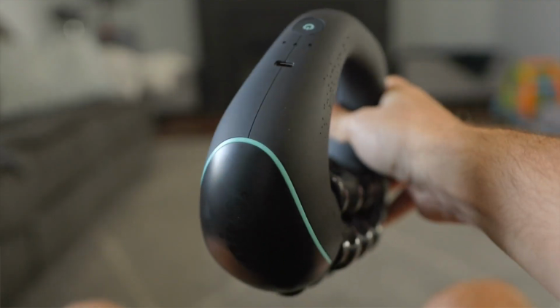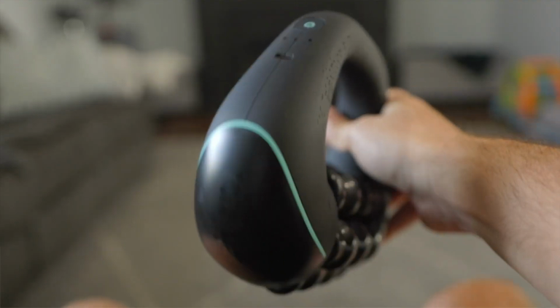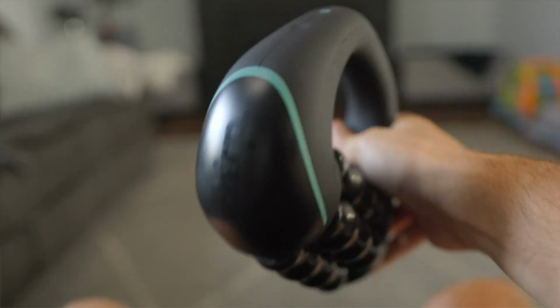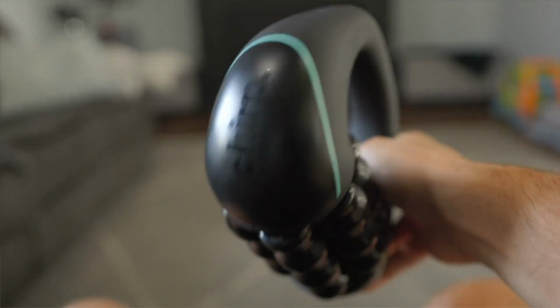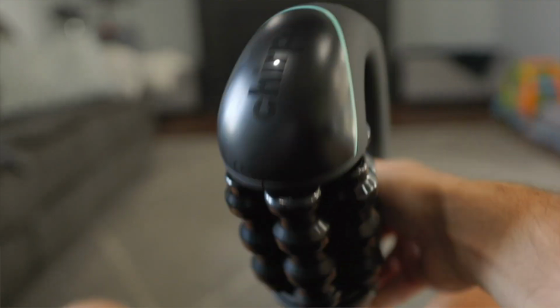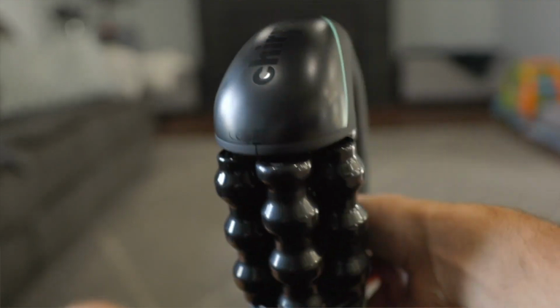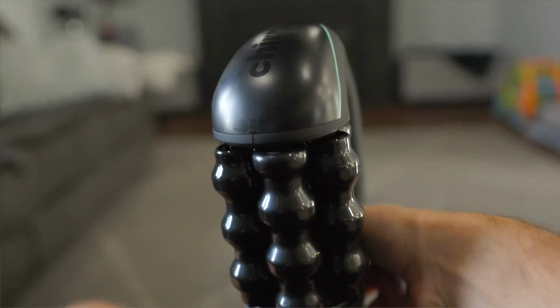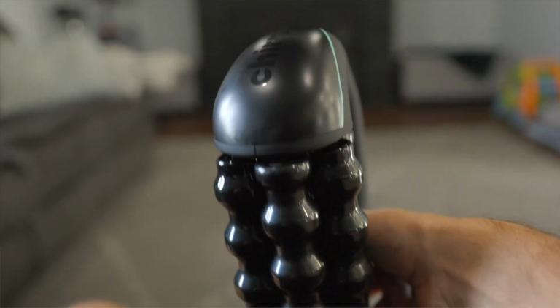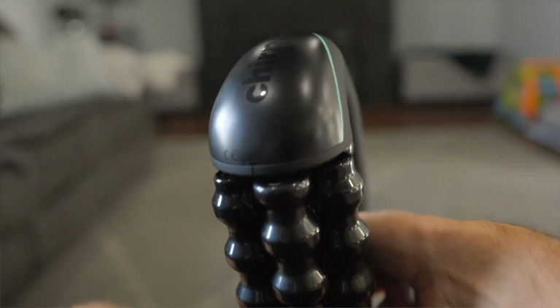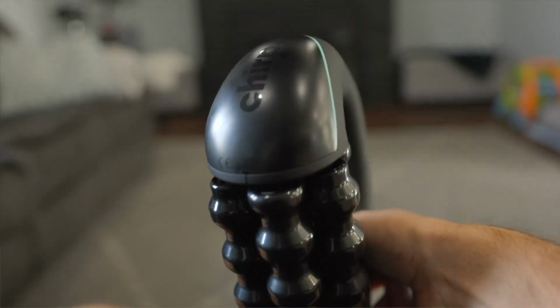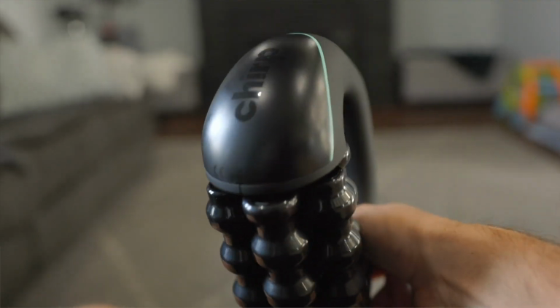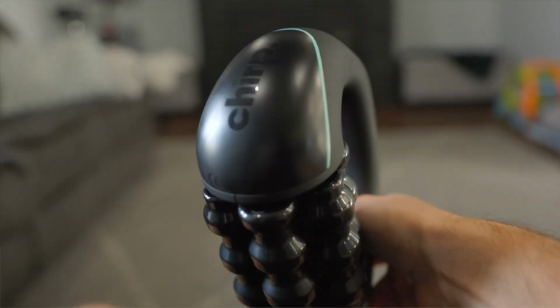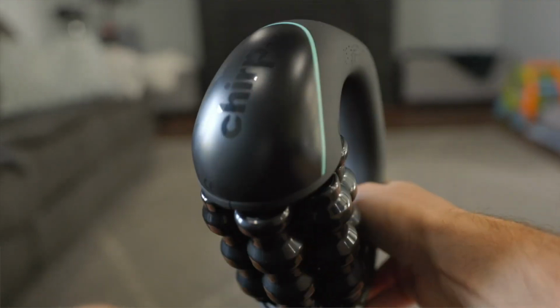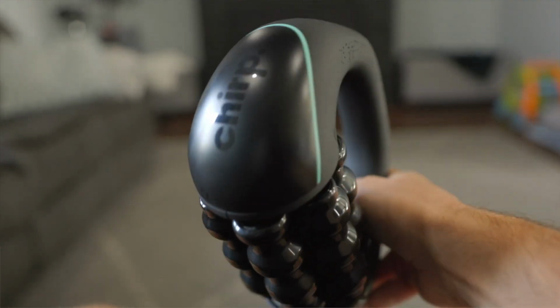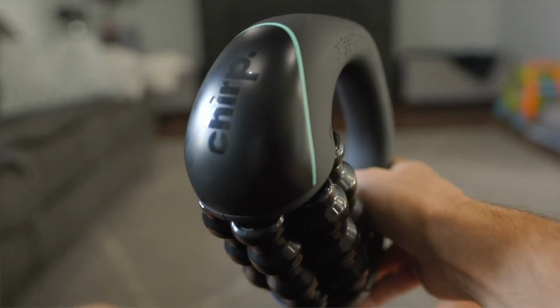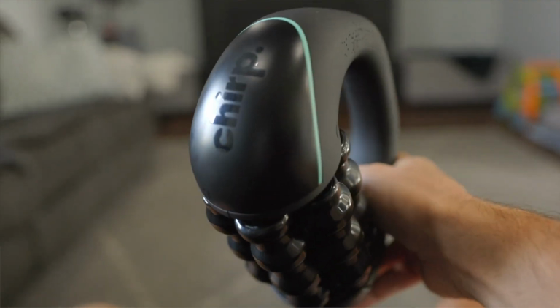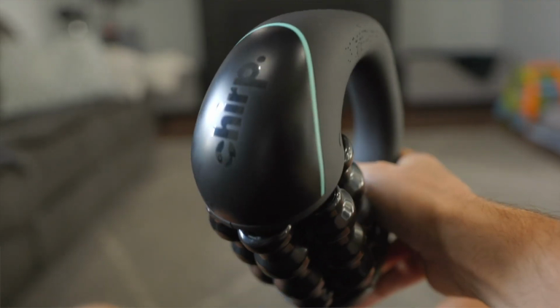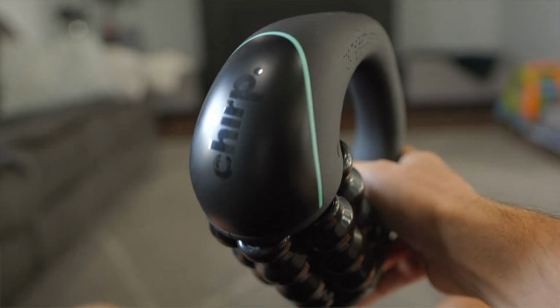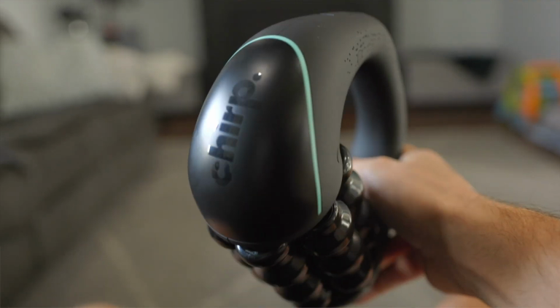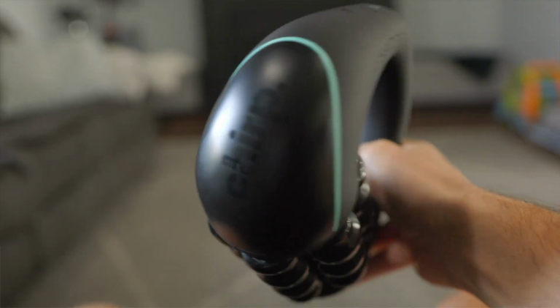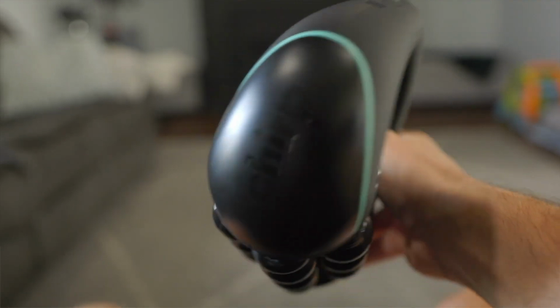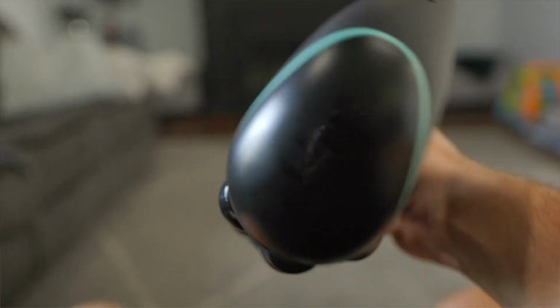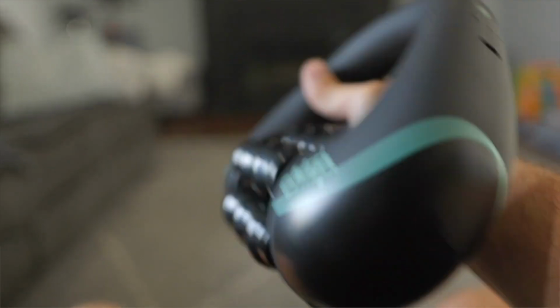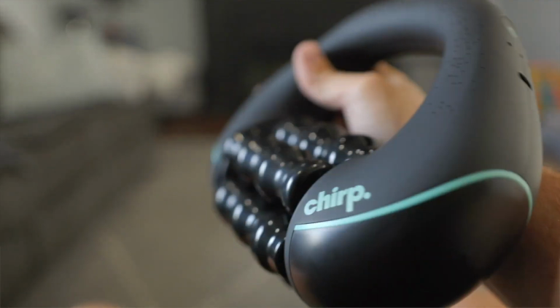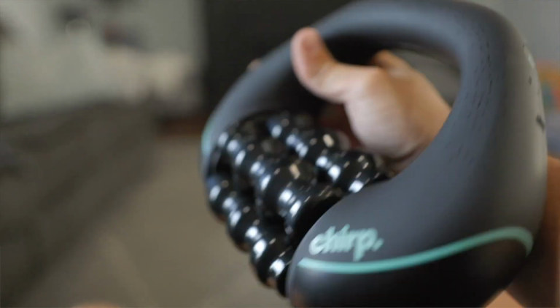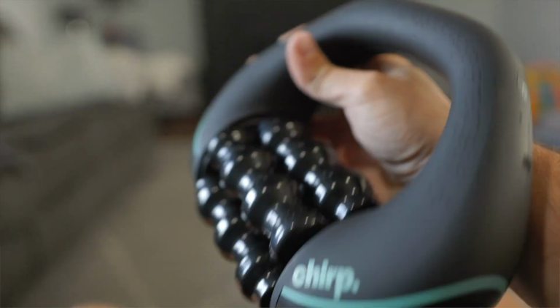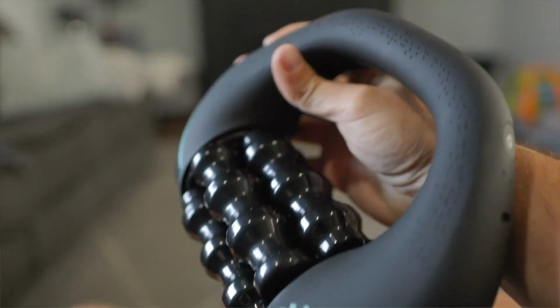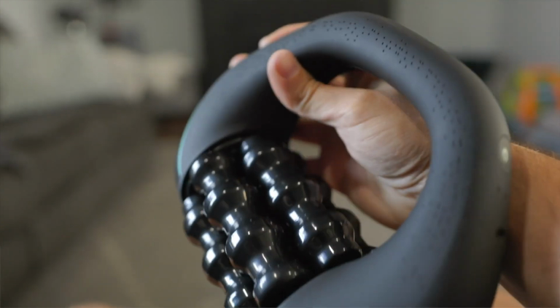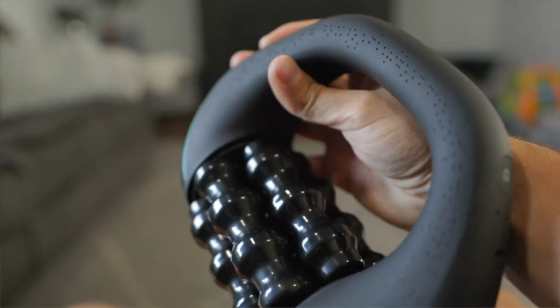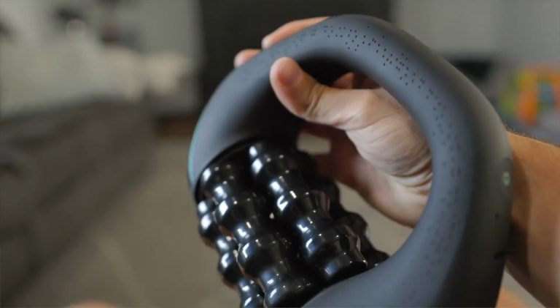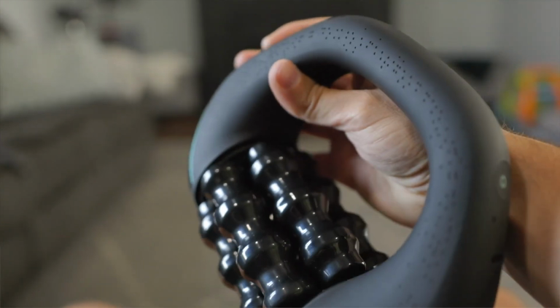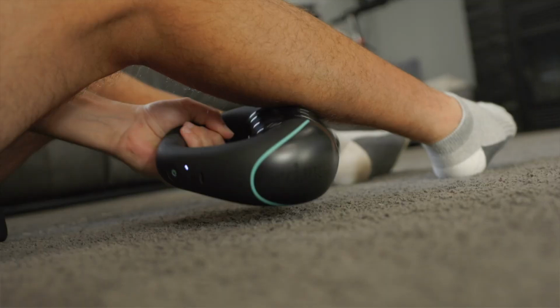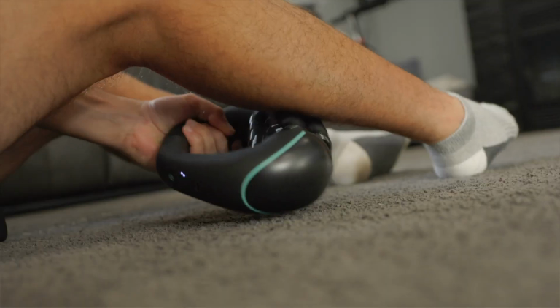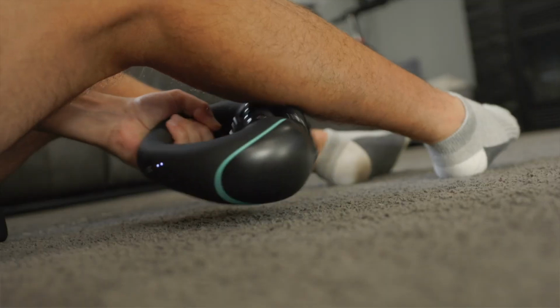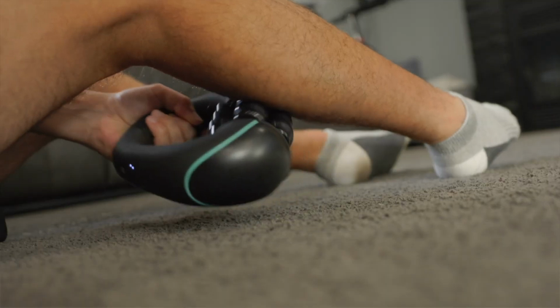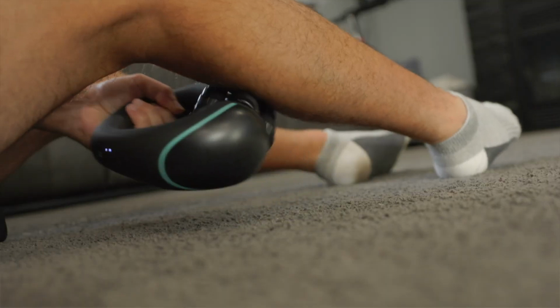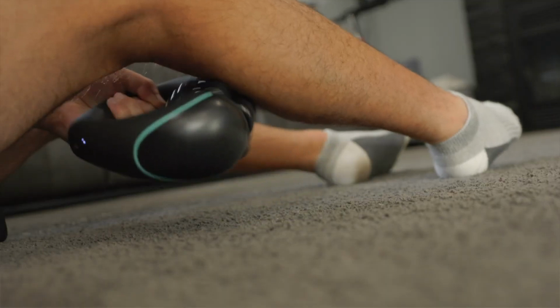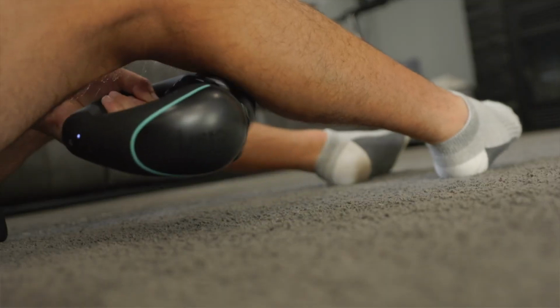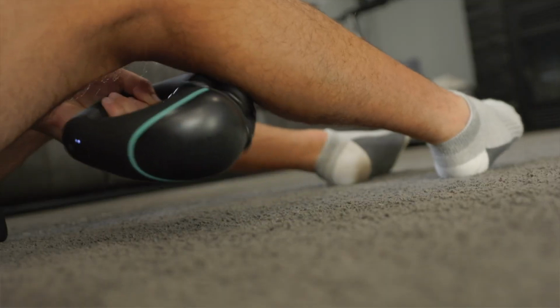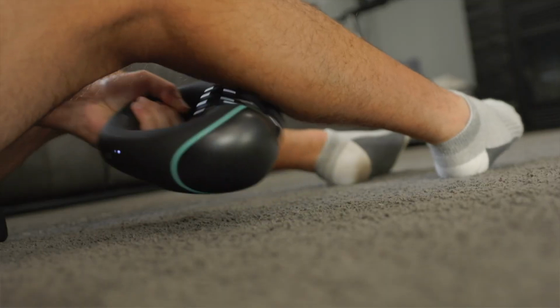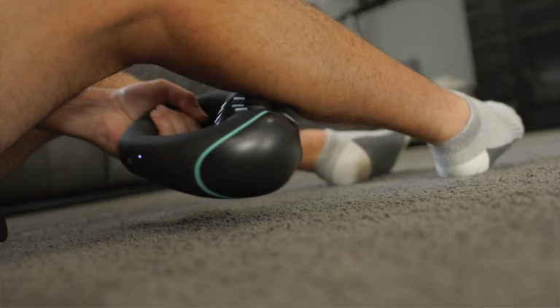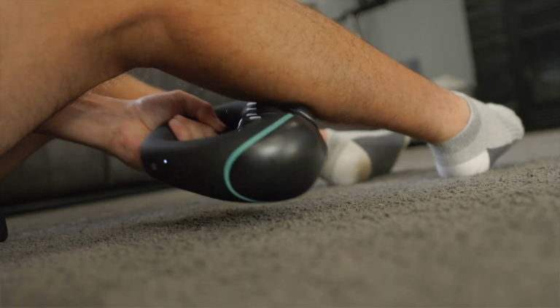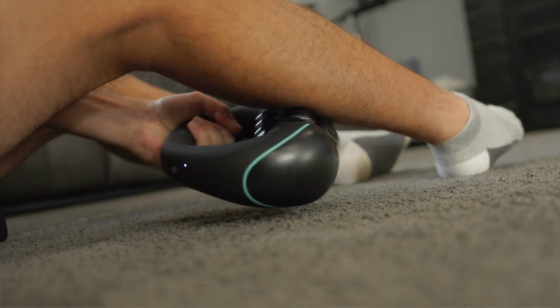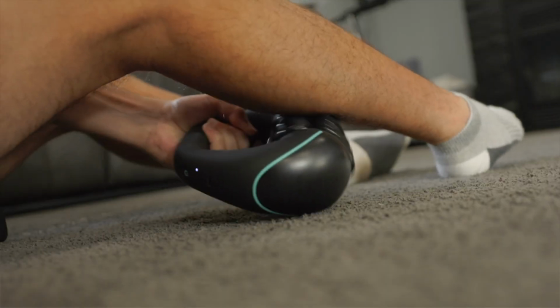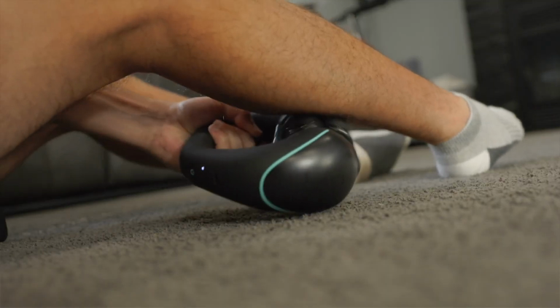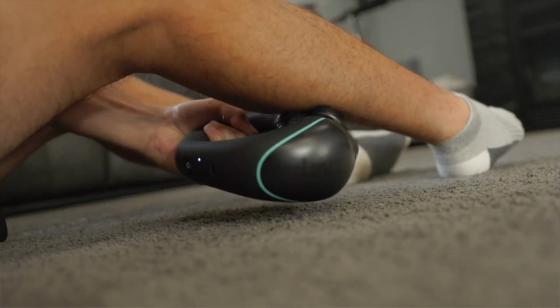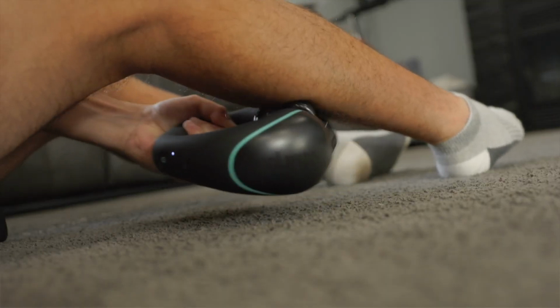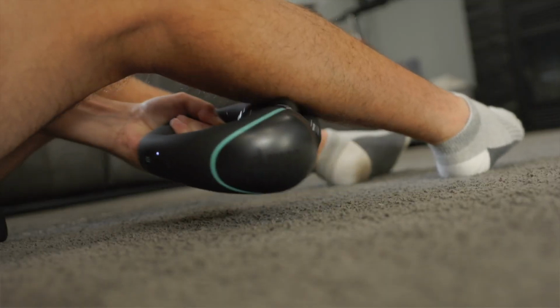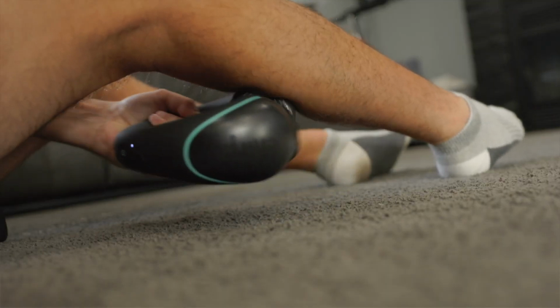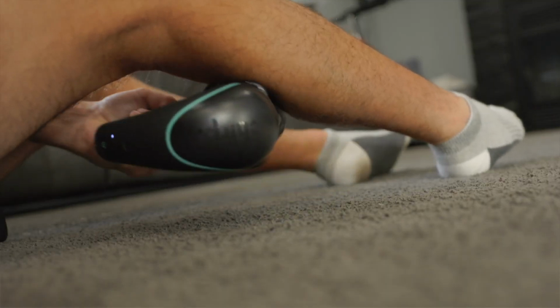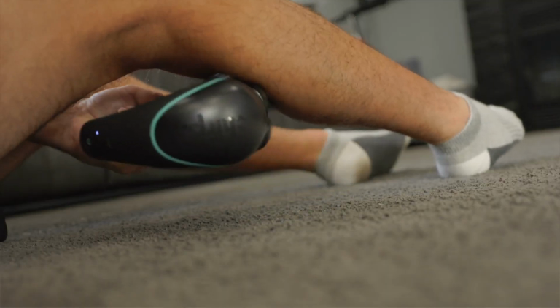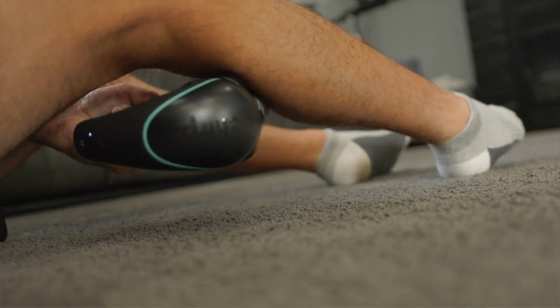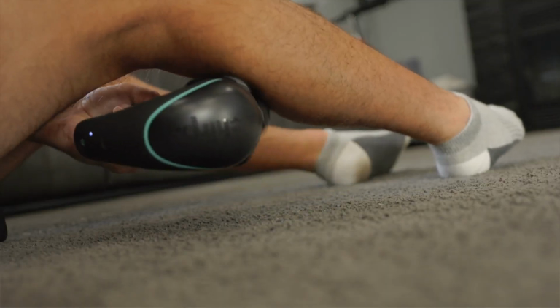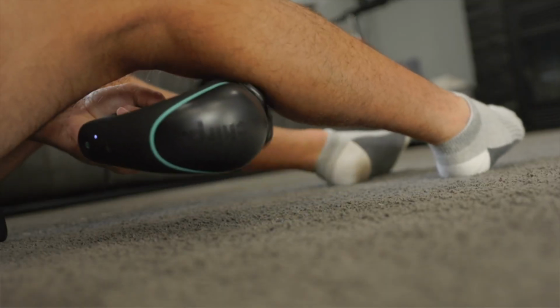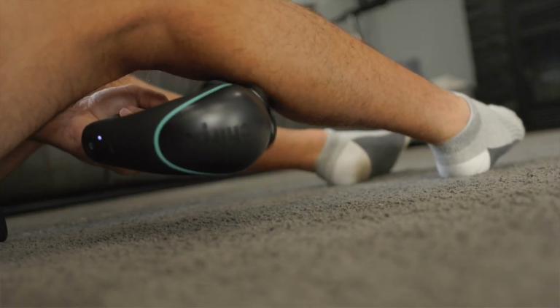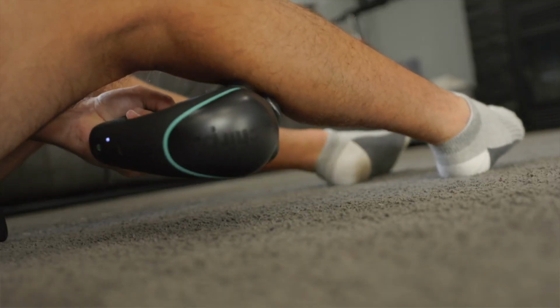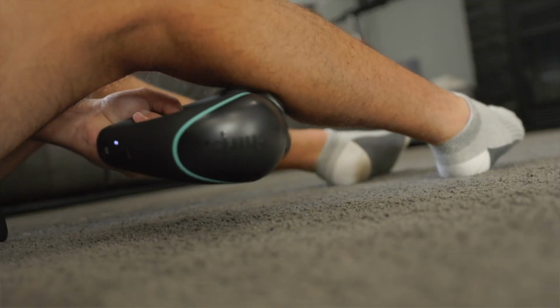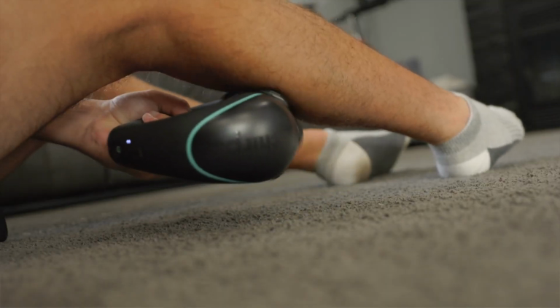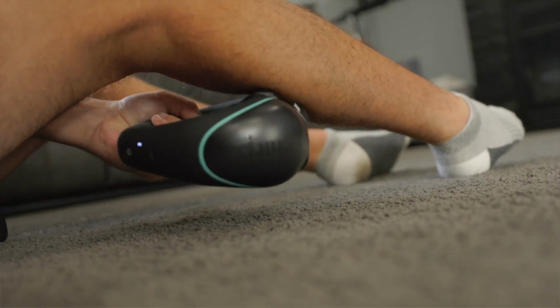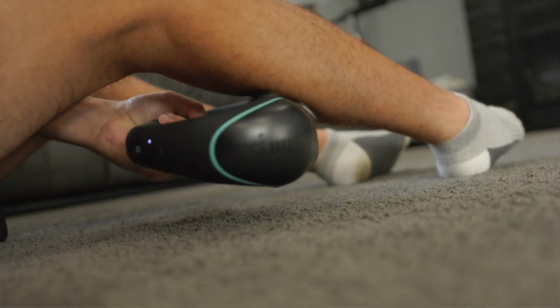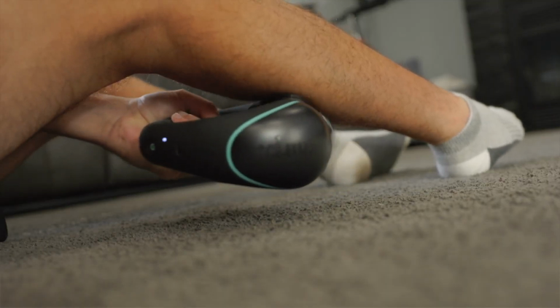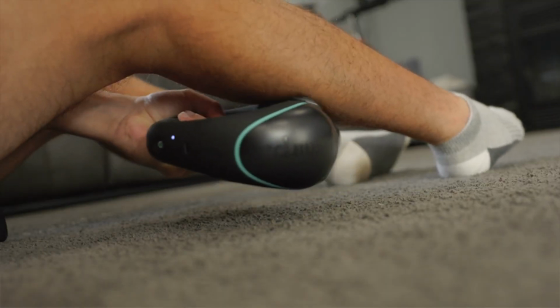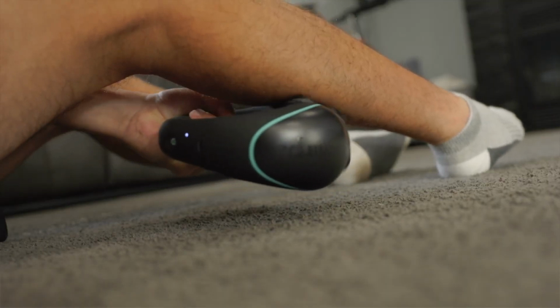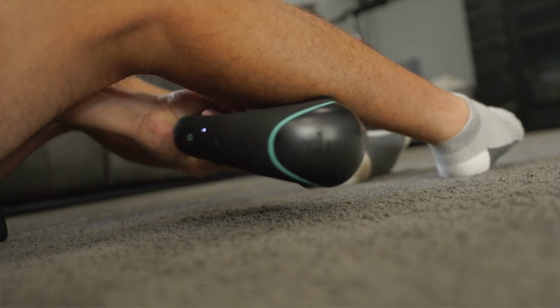Lightweight yet effective, the RPM Mini helps ease tension, boost mobility, and support daily recovery with minimal effort.